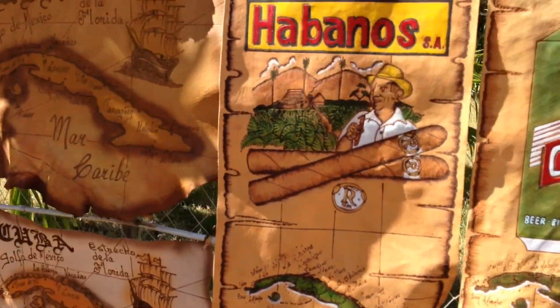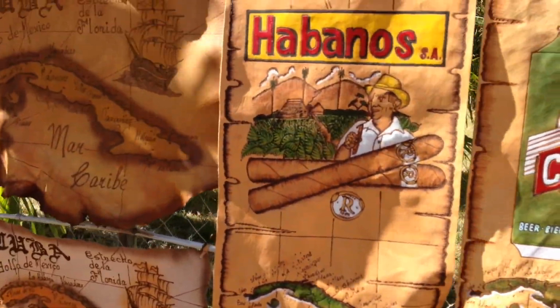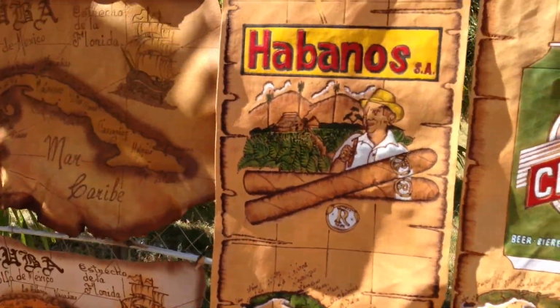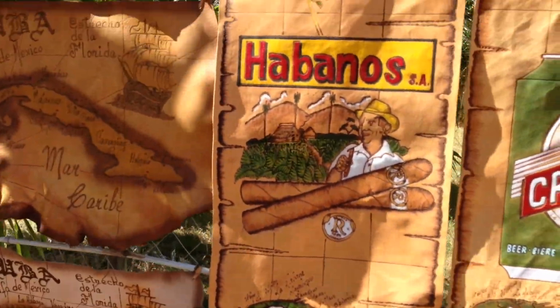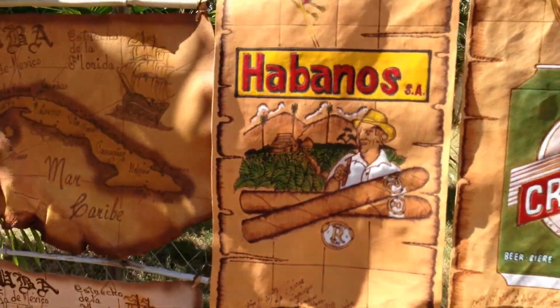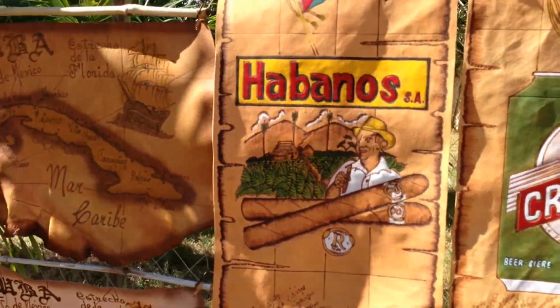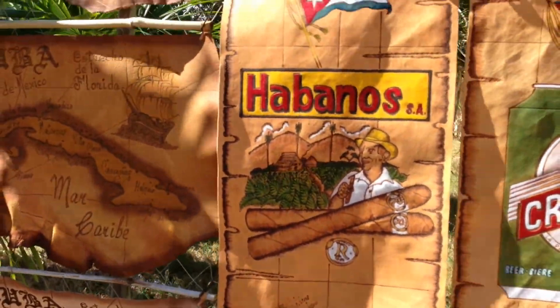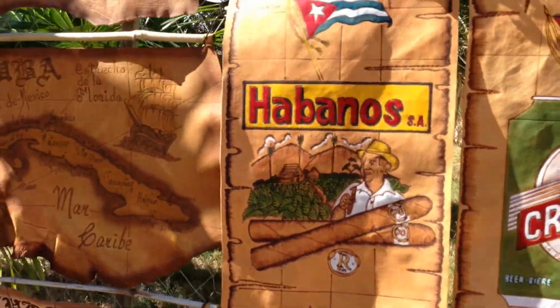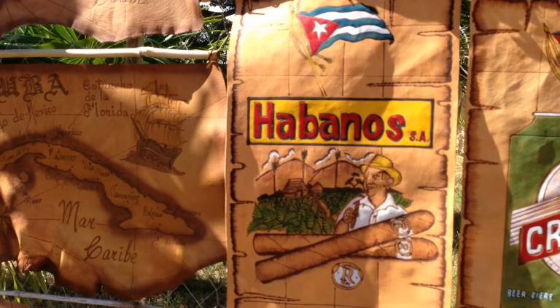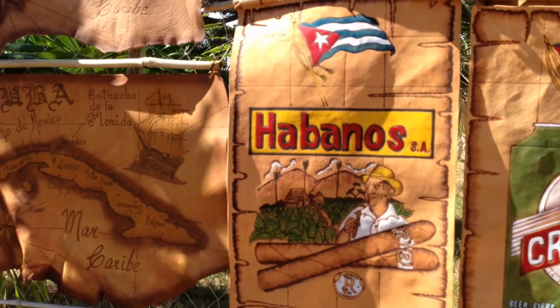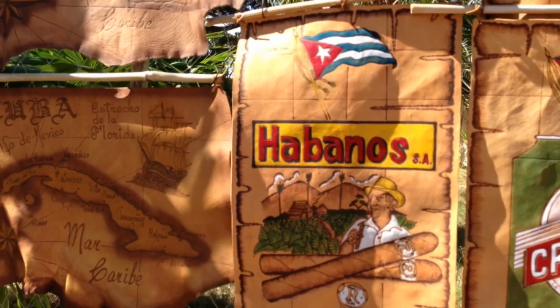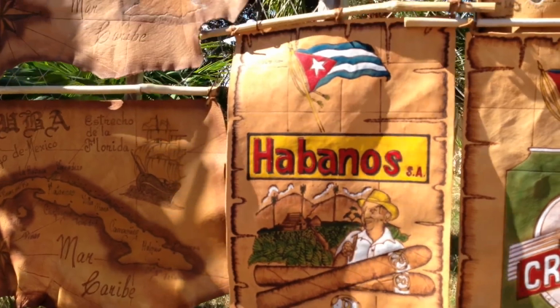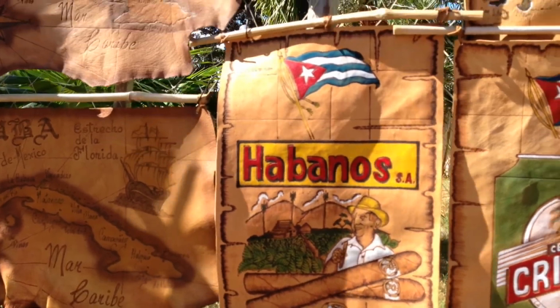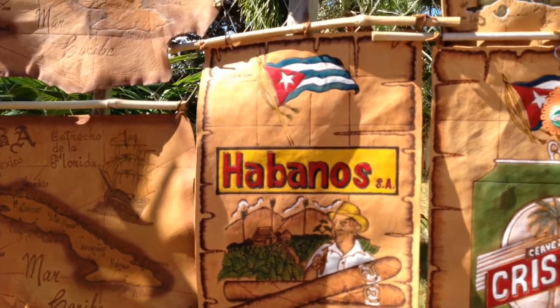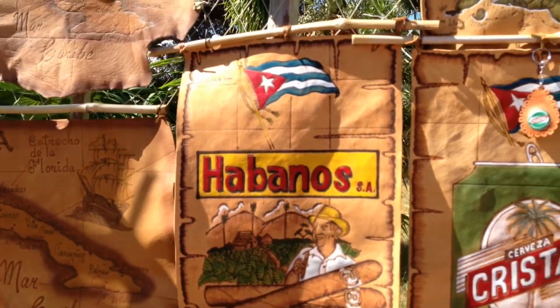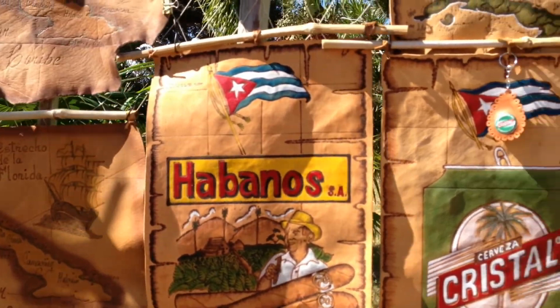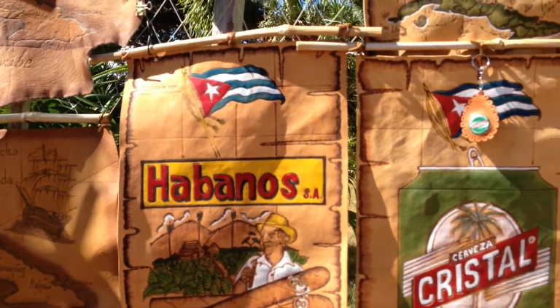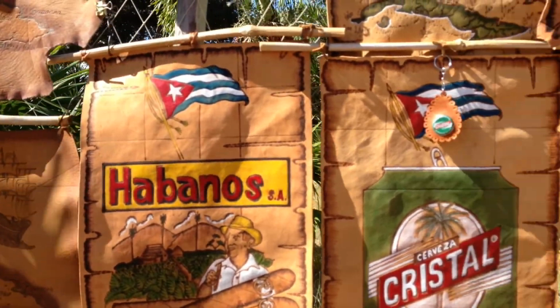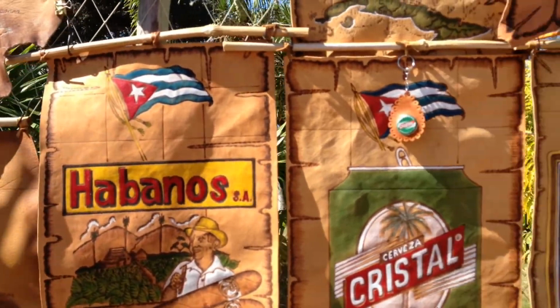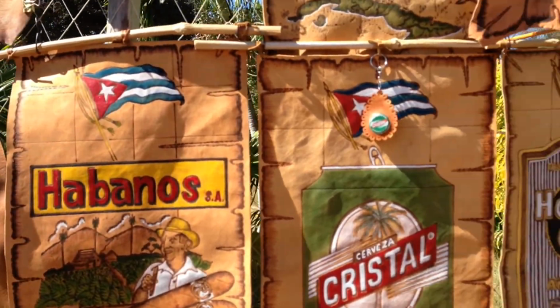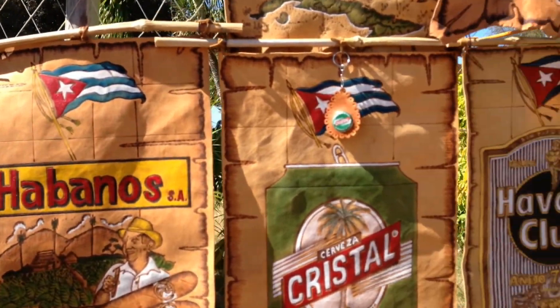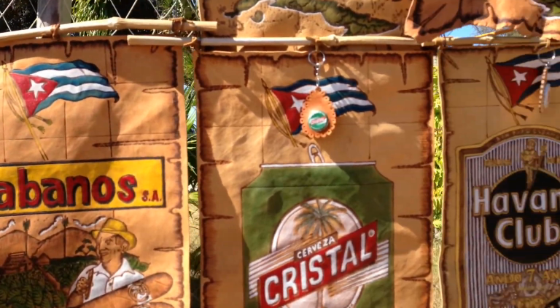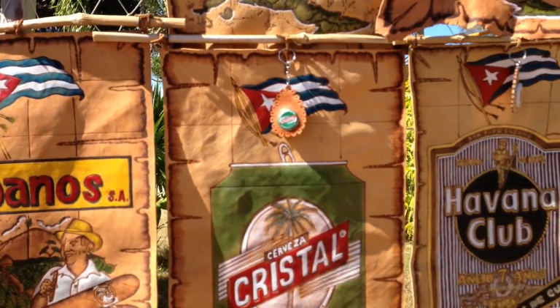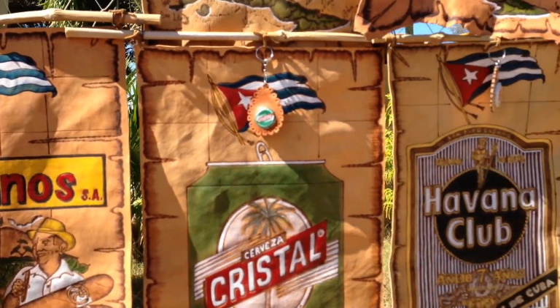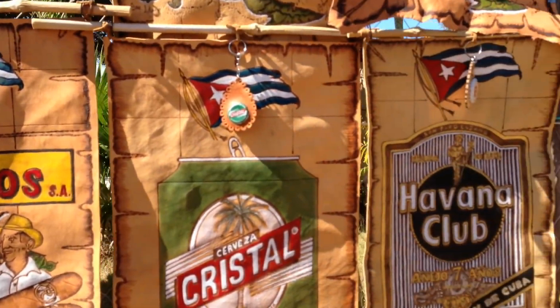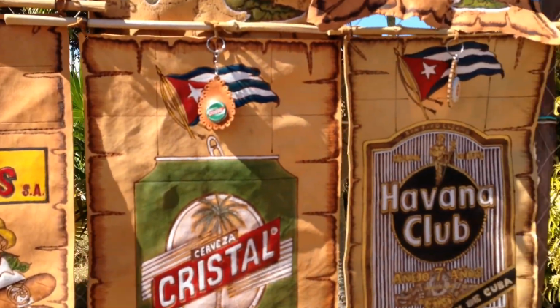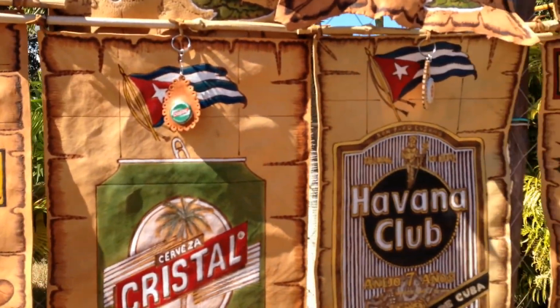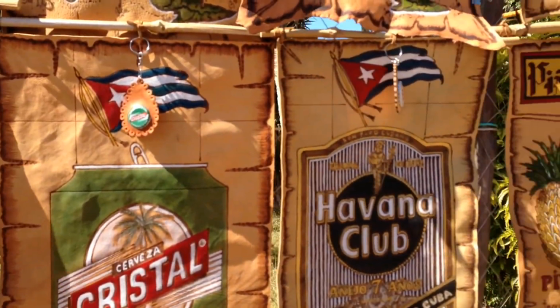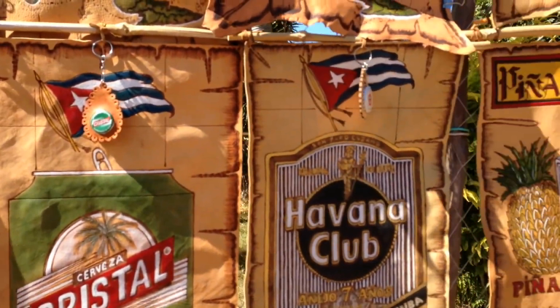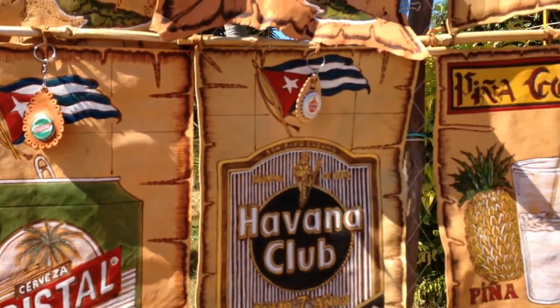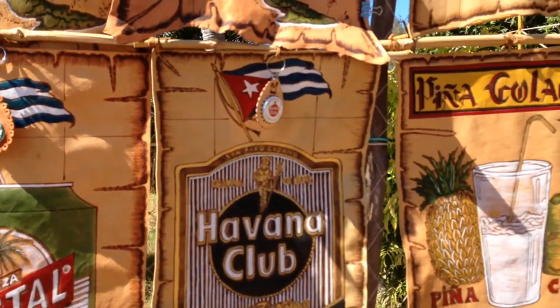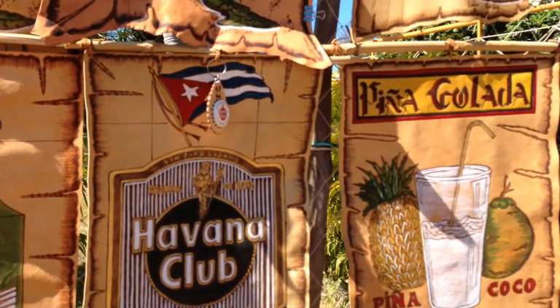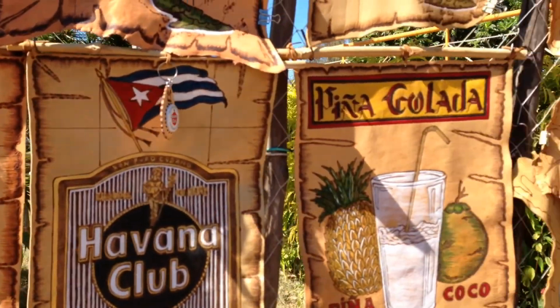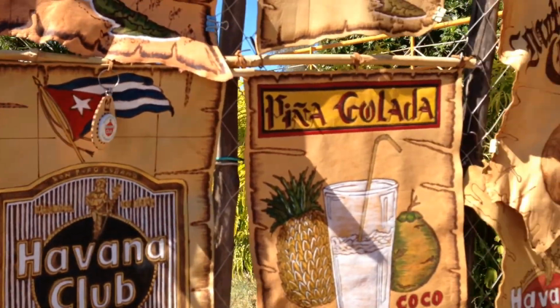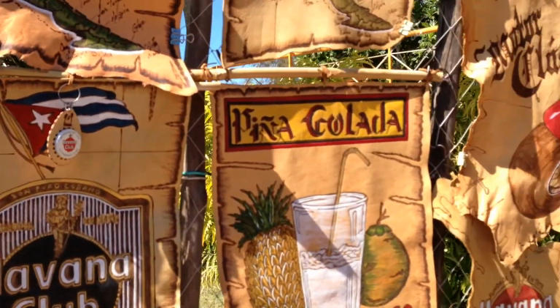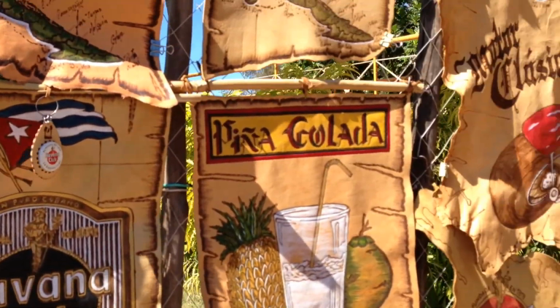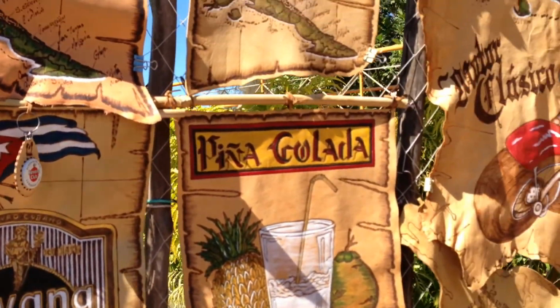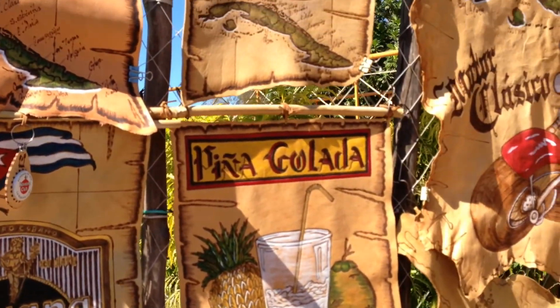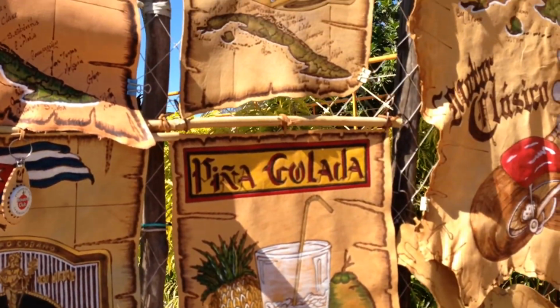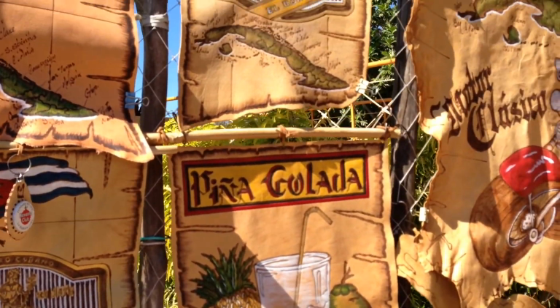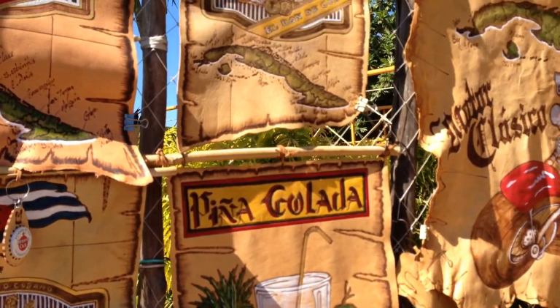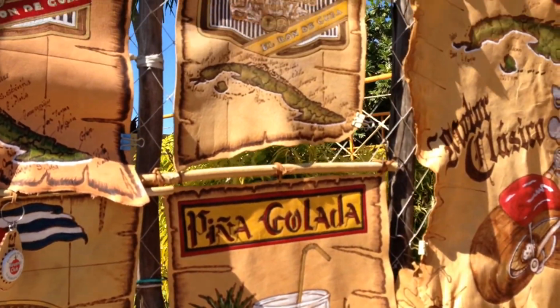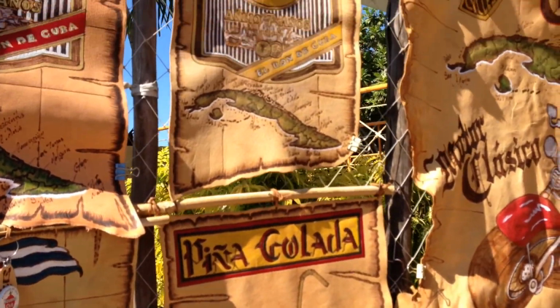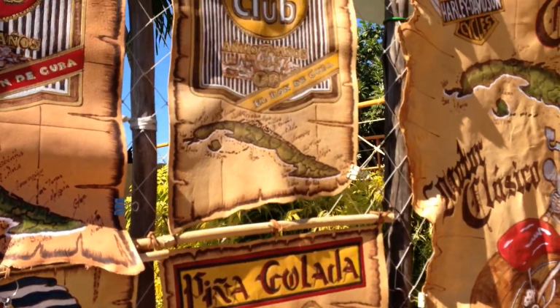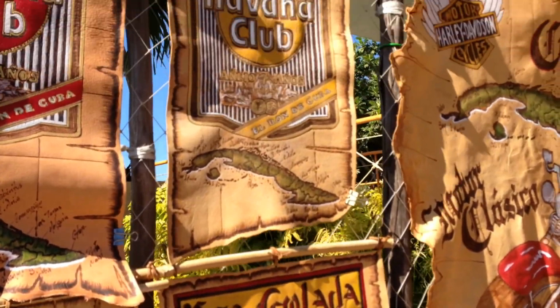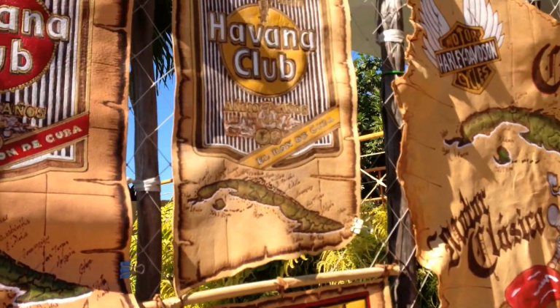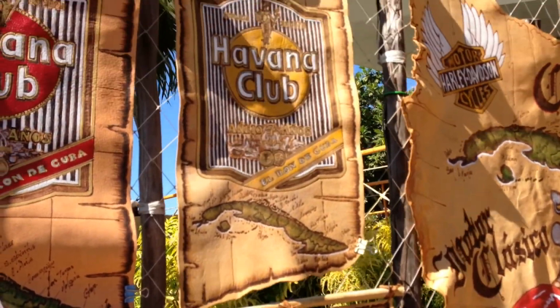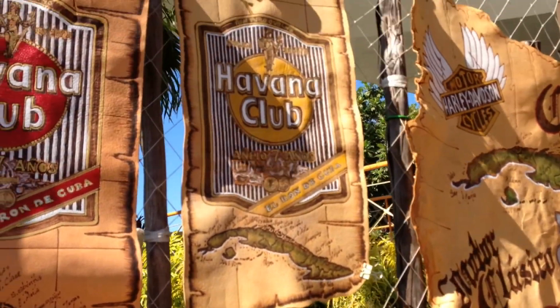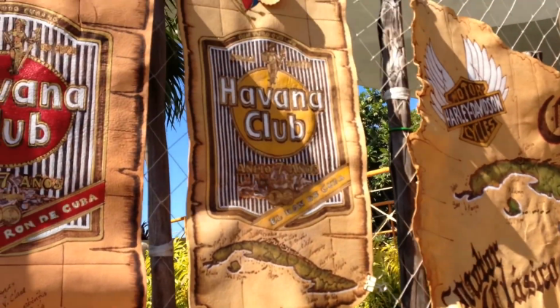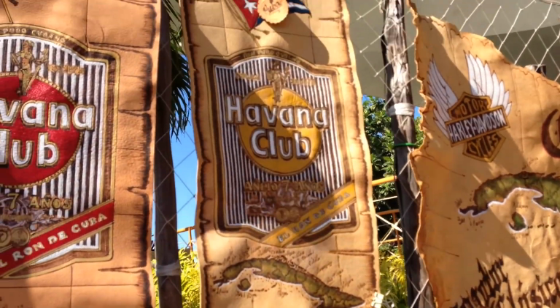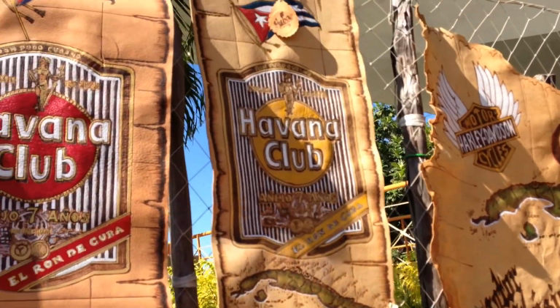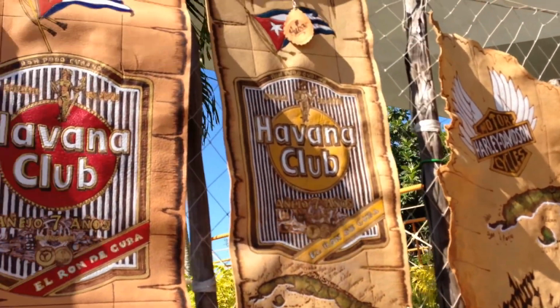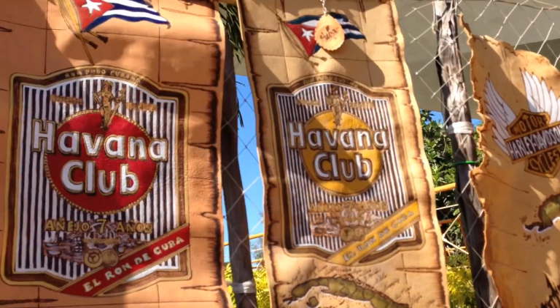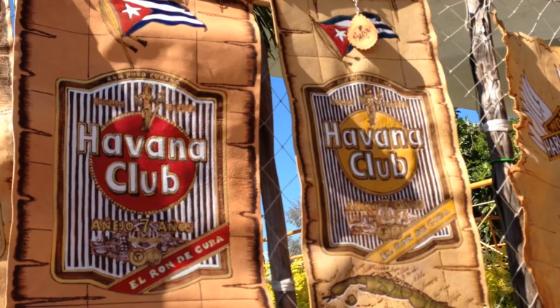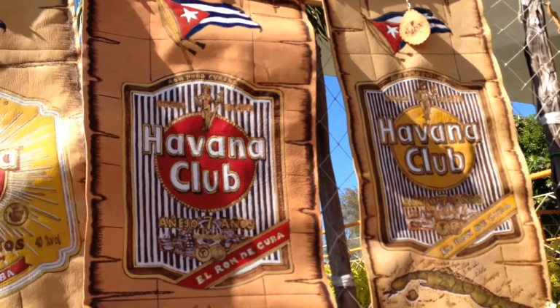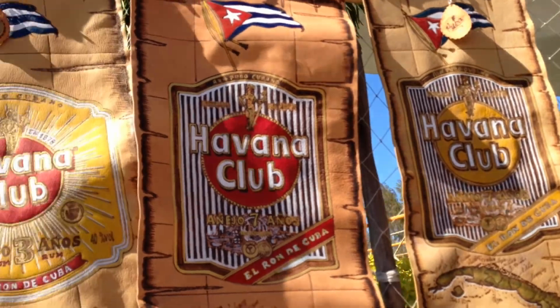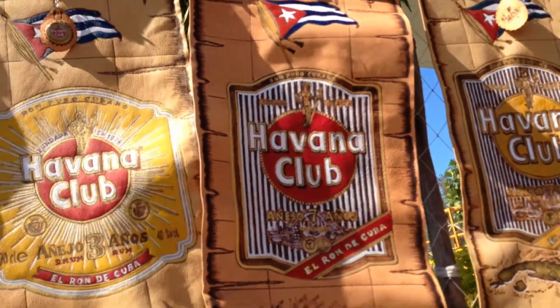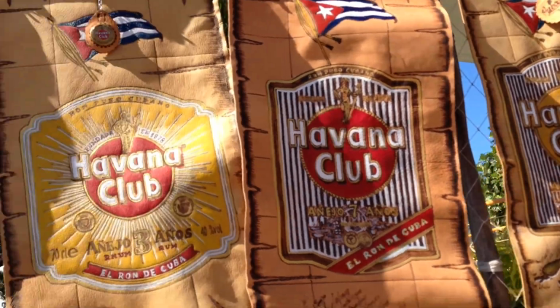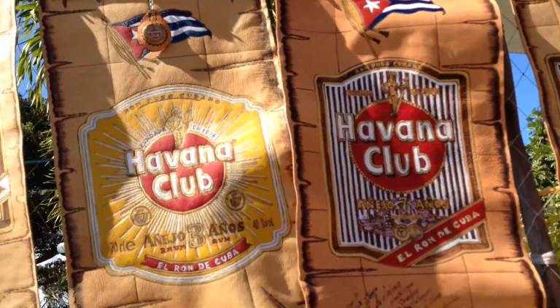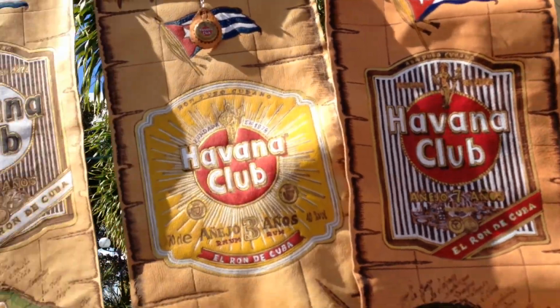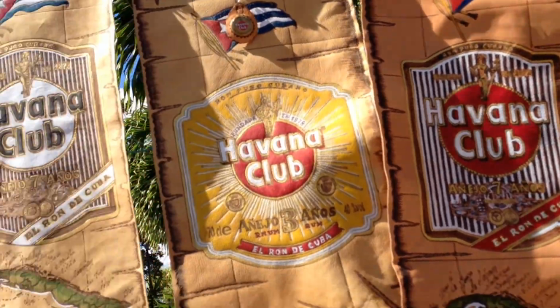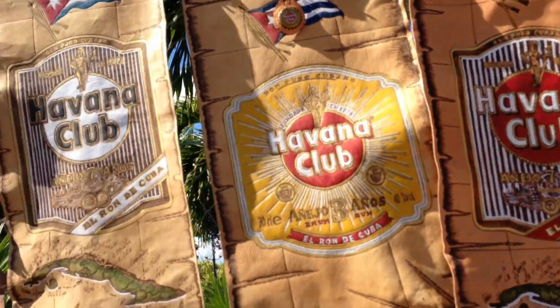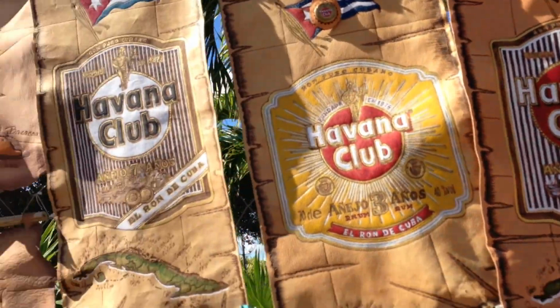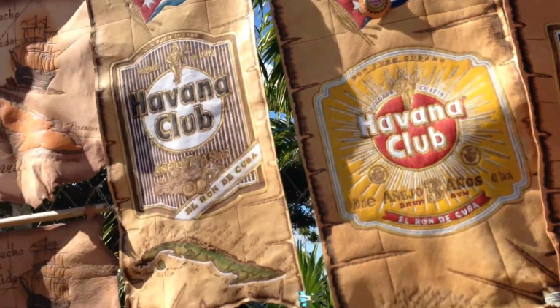Really neat artwork. A lot of work to produce these pieces of art on the skins of leather.